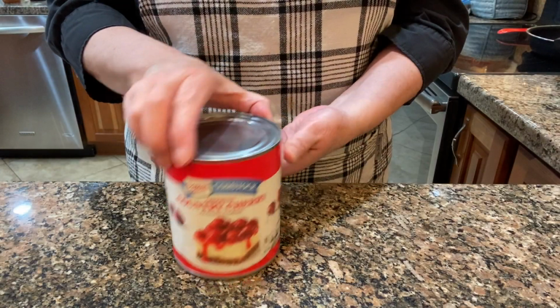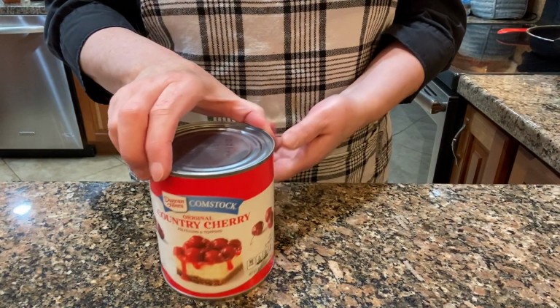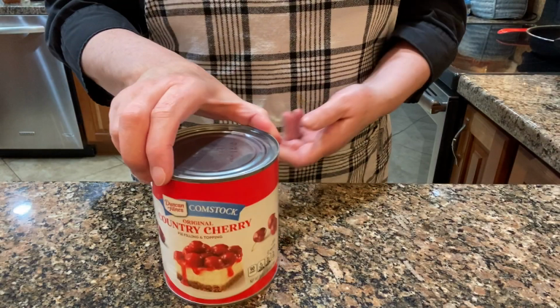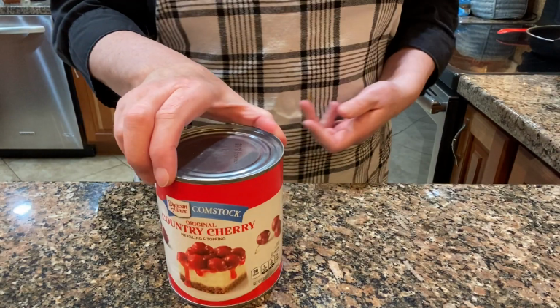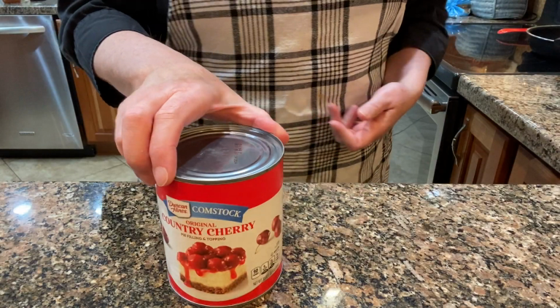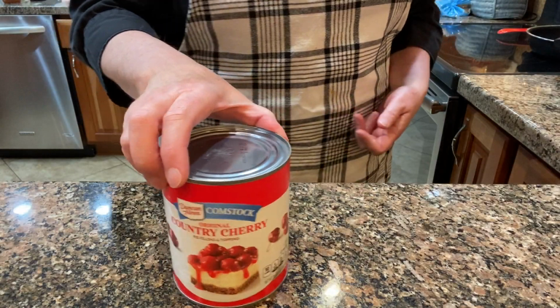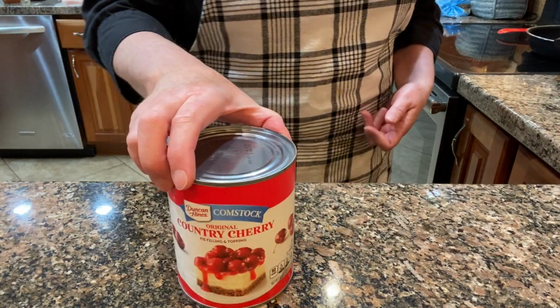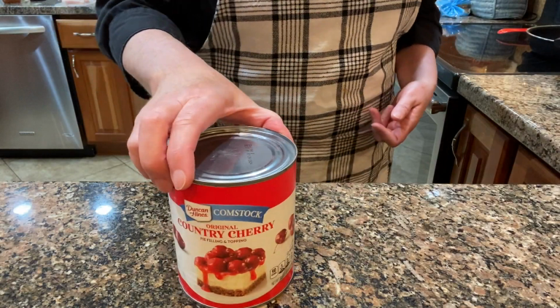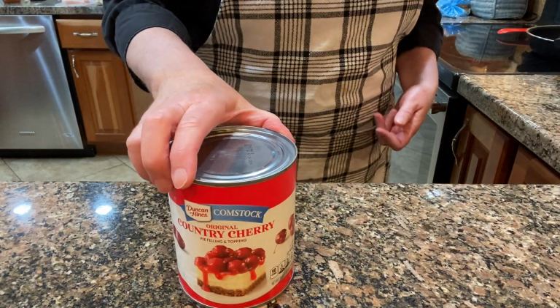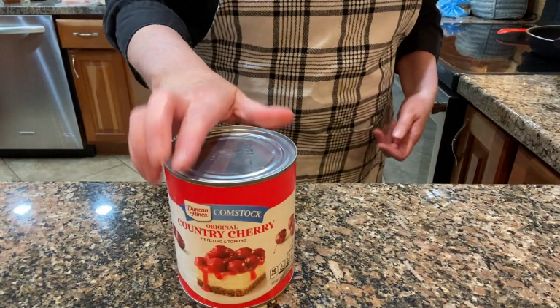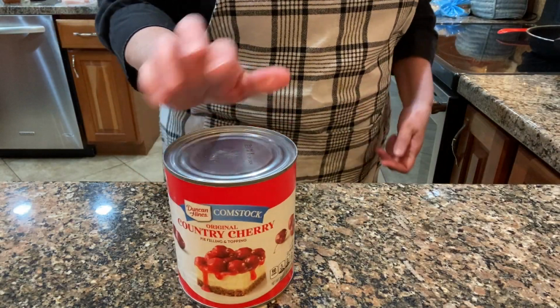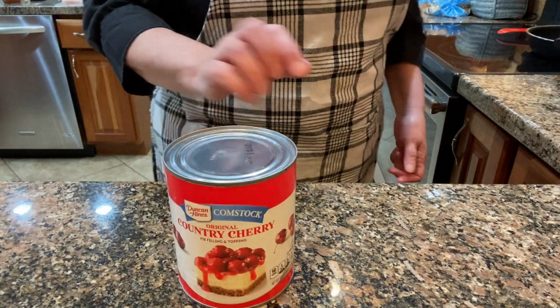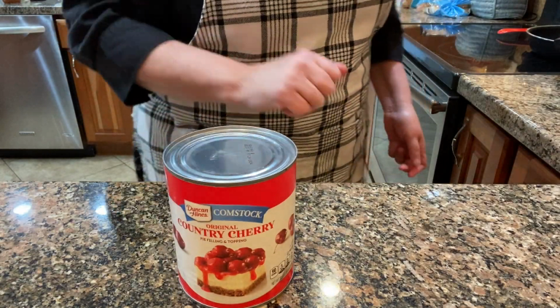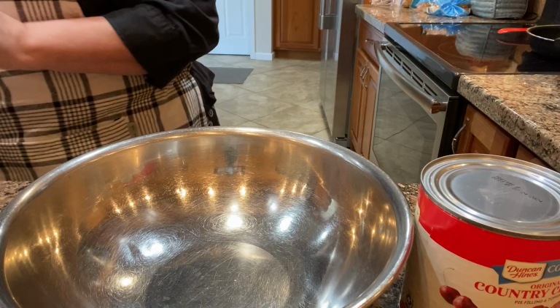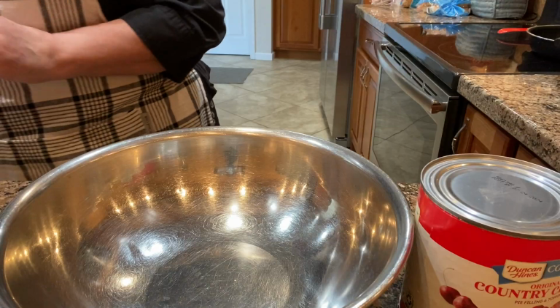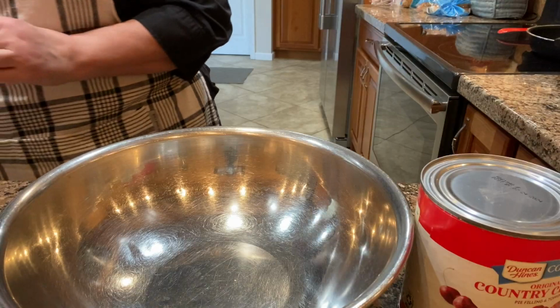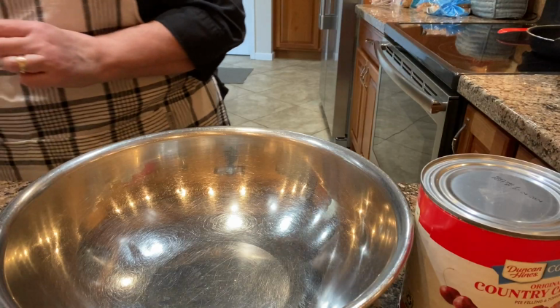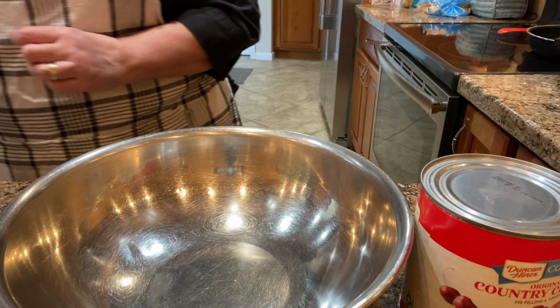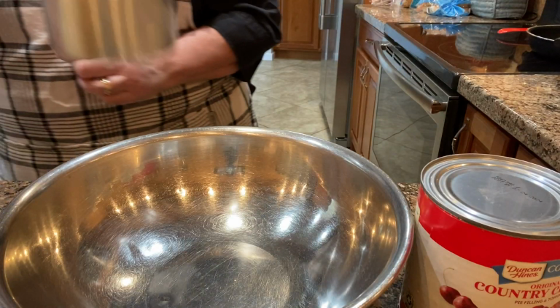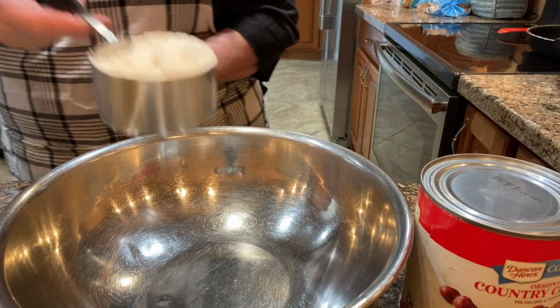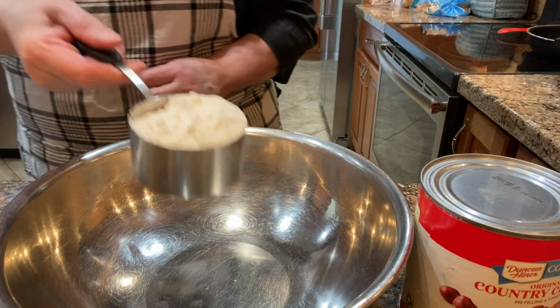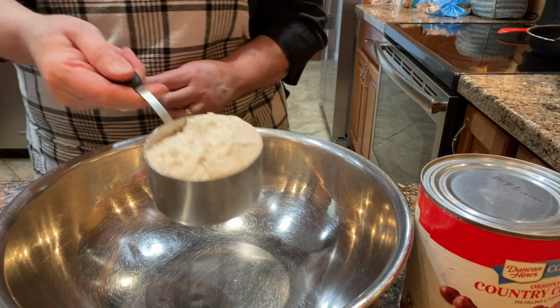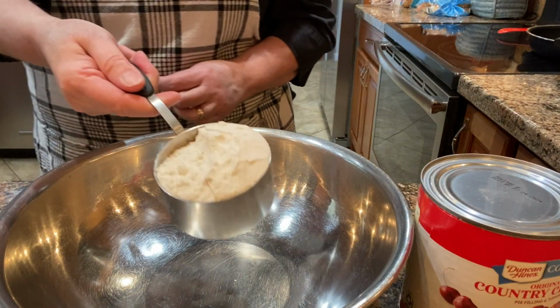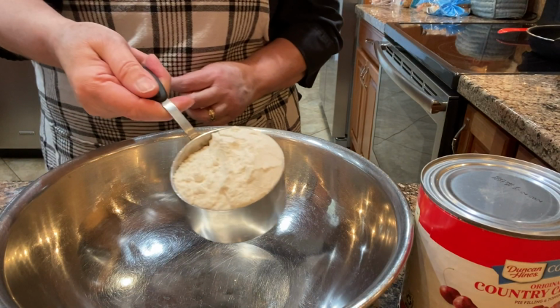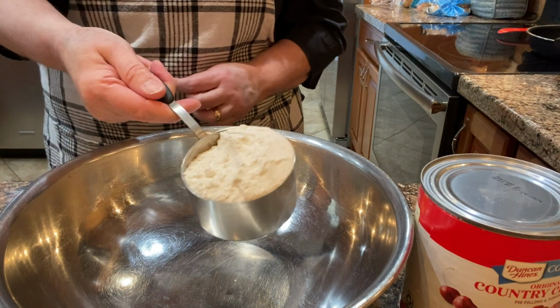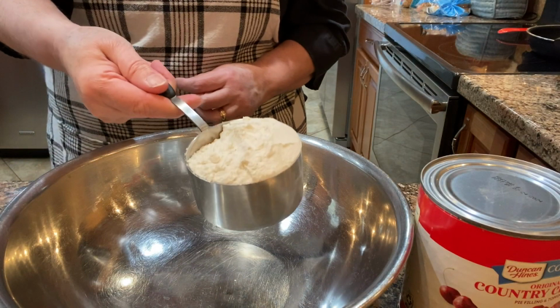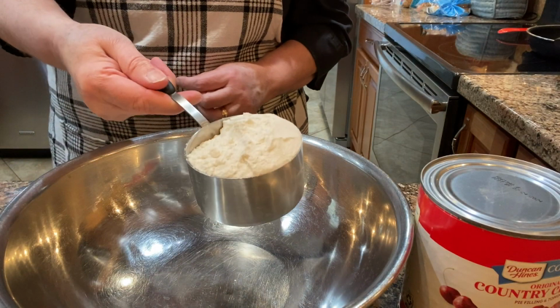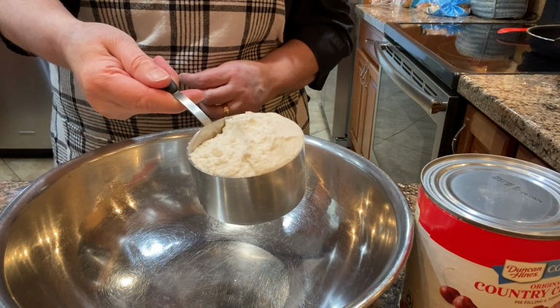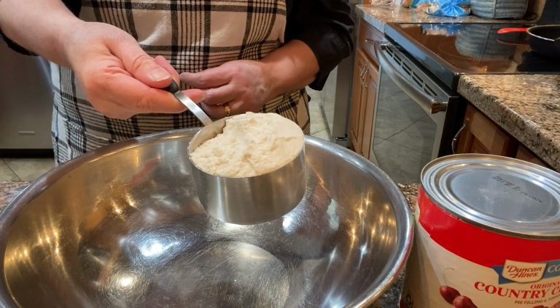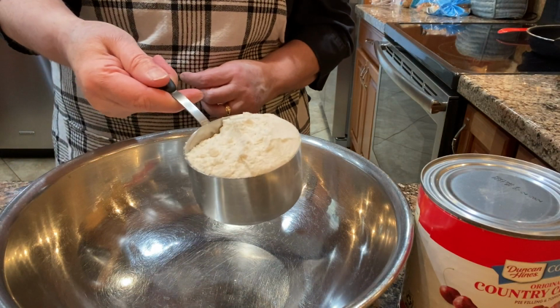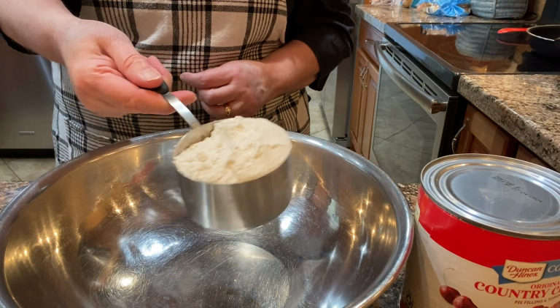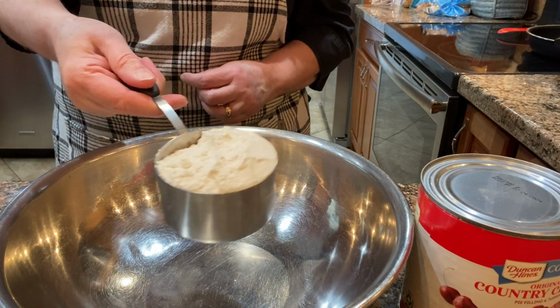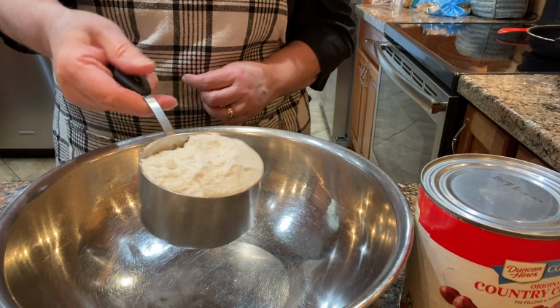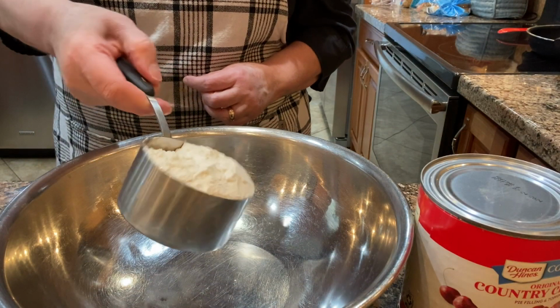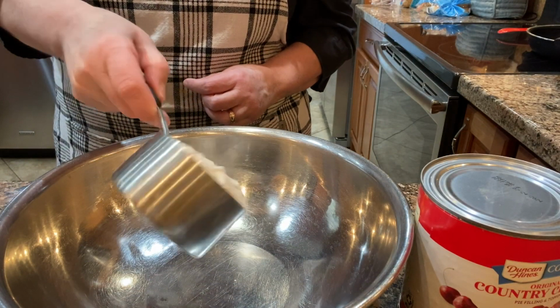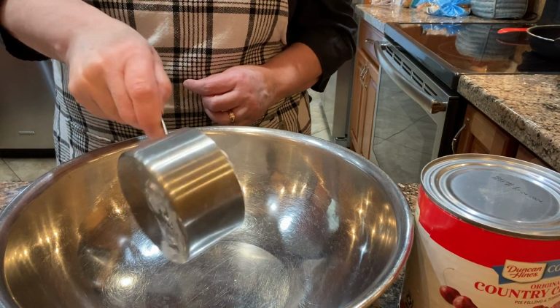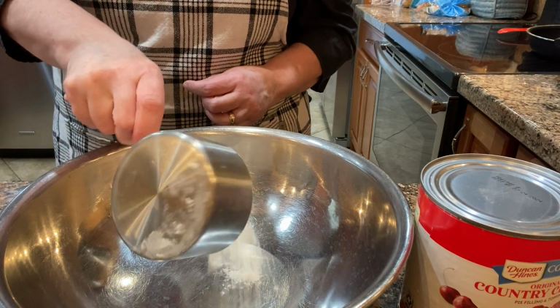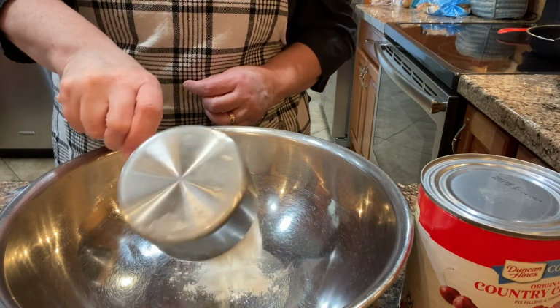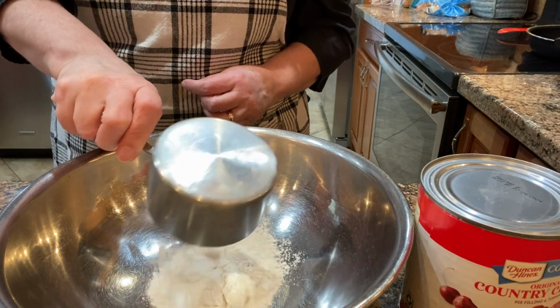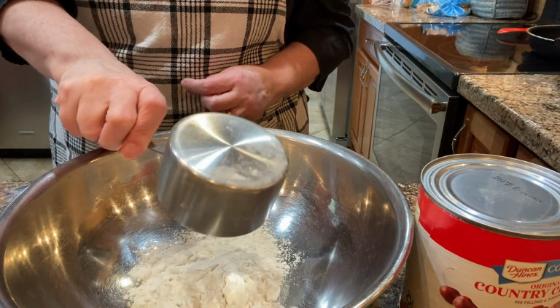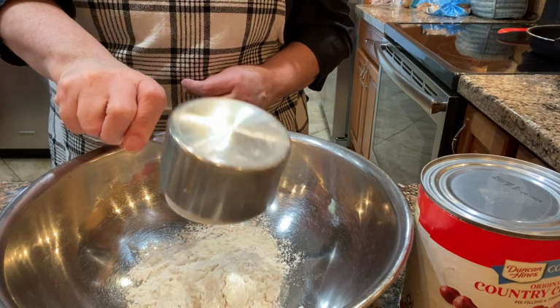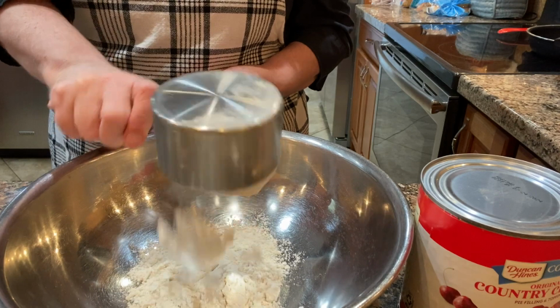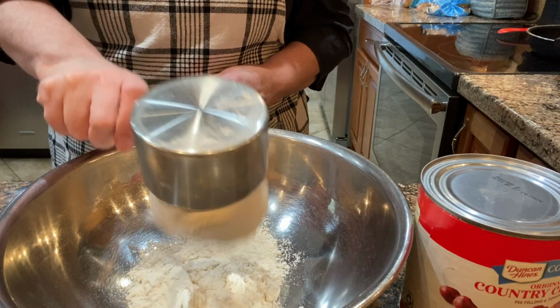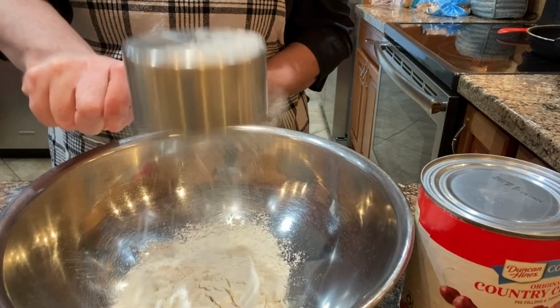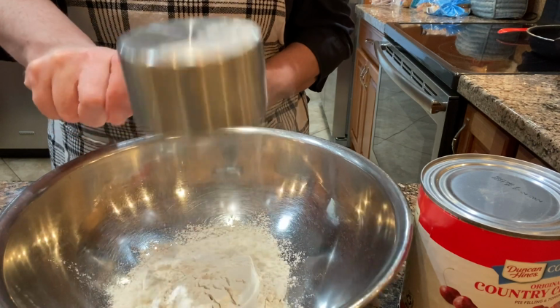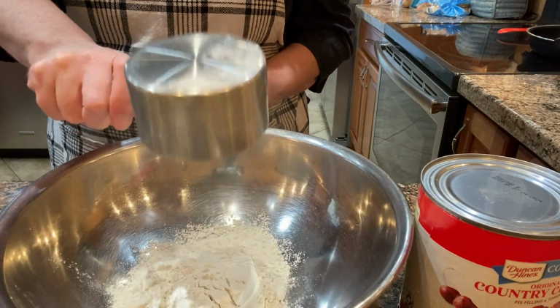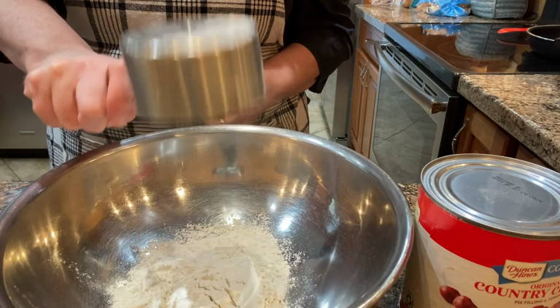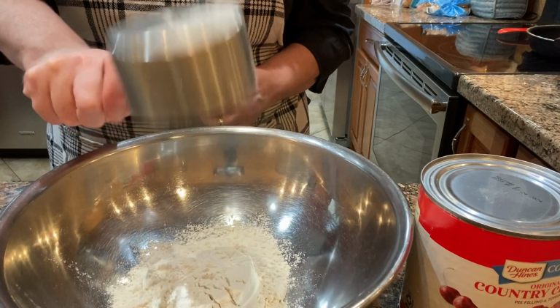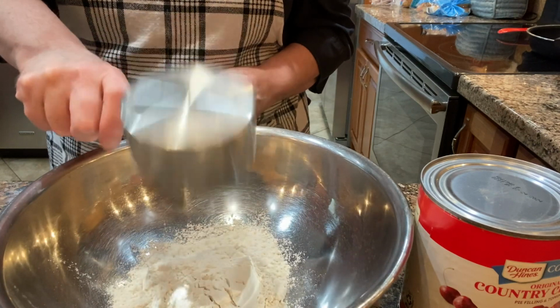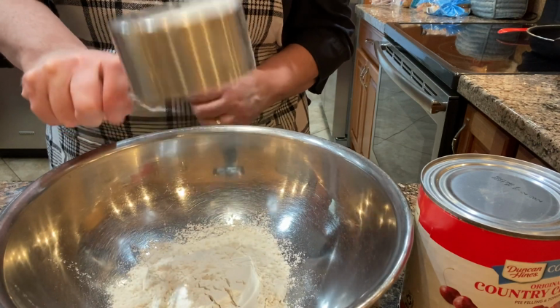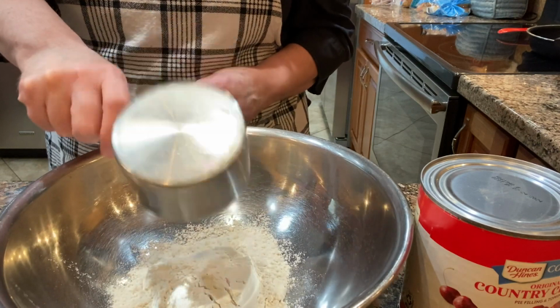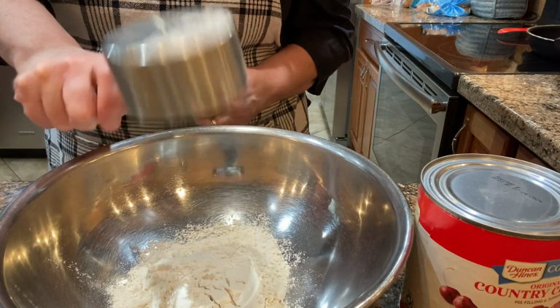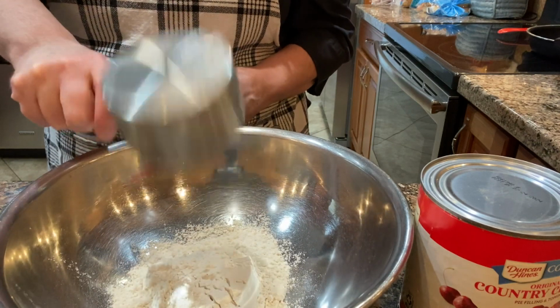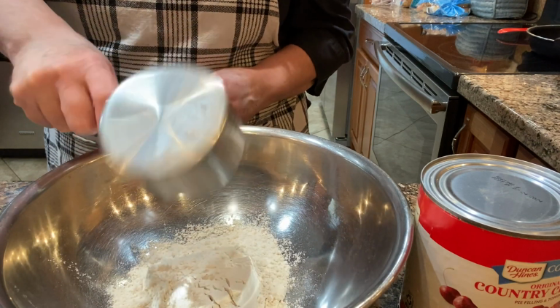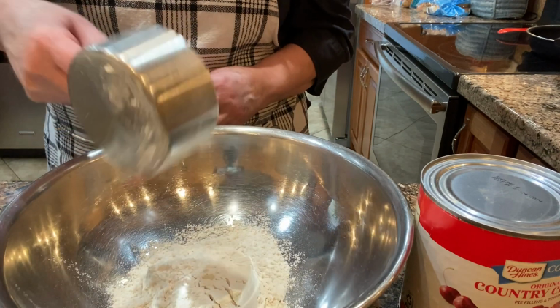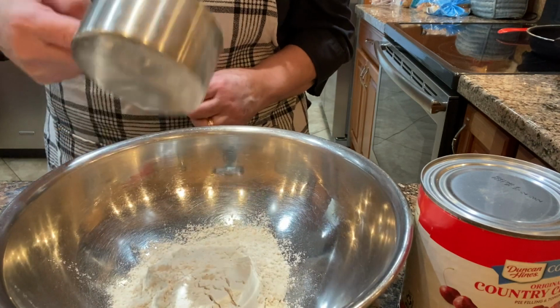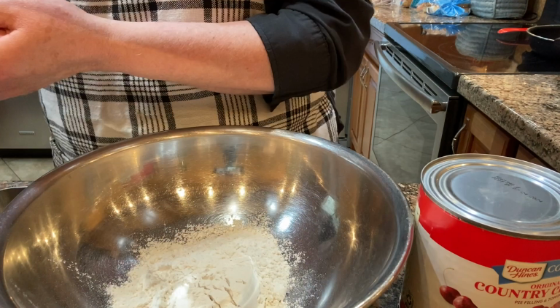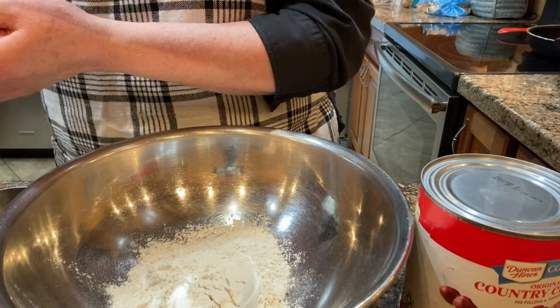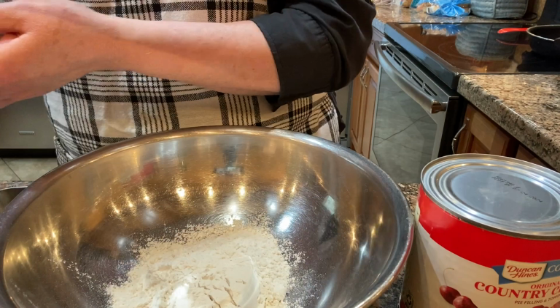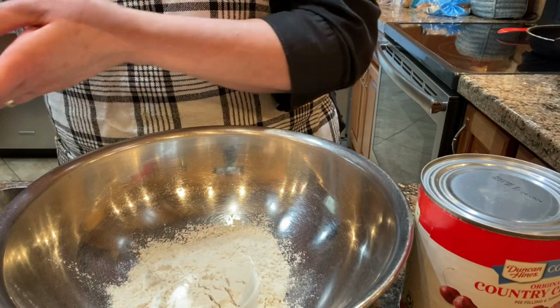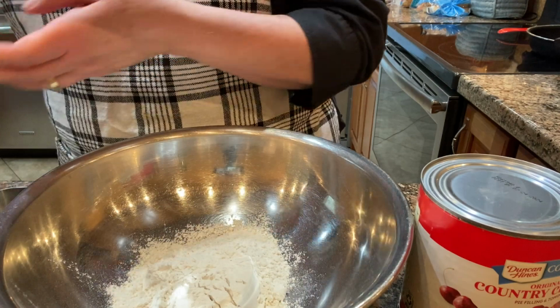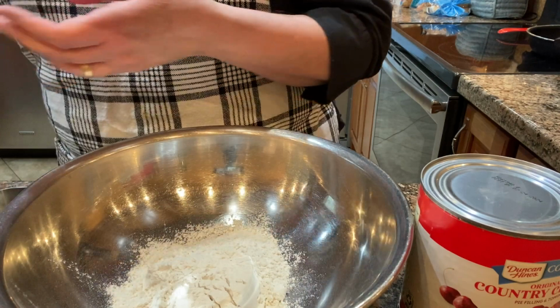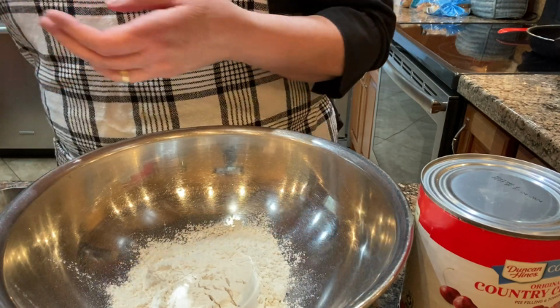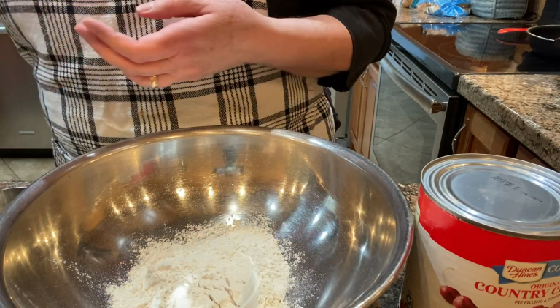Hello friends! It's a Sunday afternoon and I wanted to make a cherry crisp for our dessert tonight.